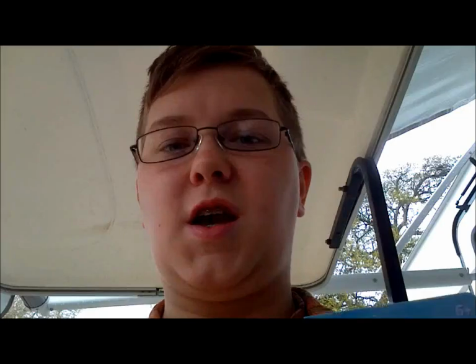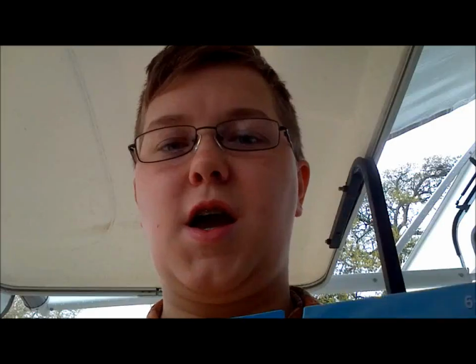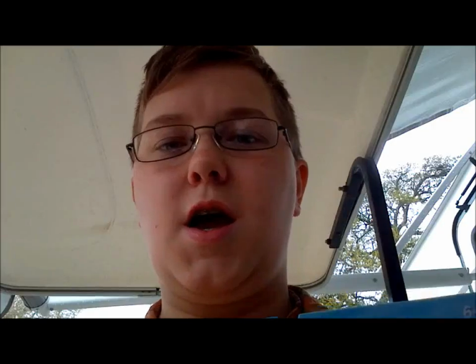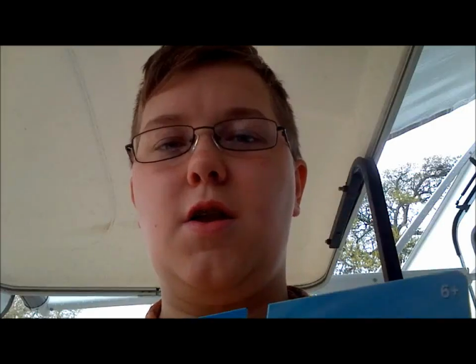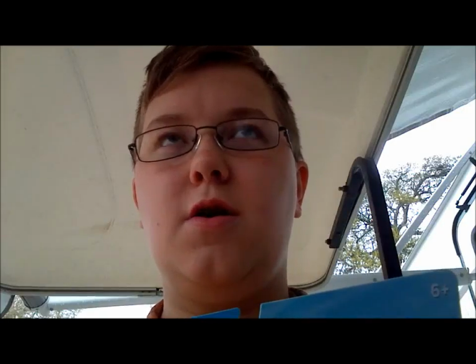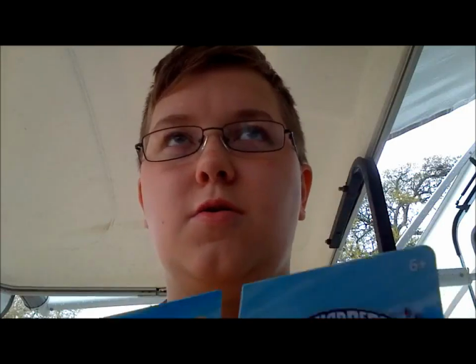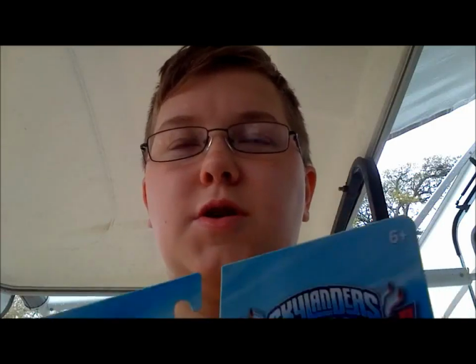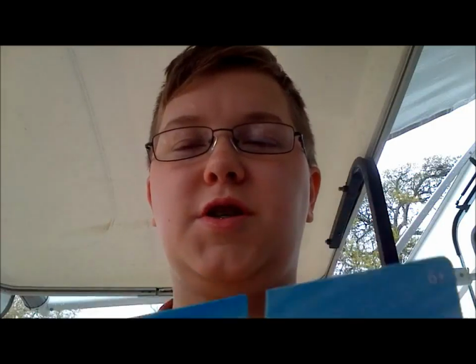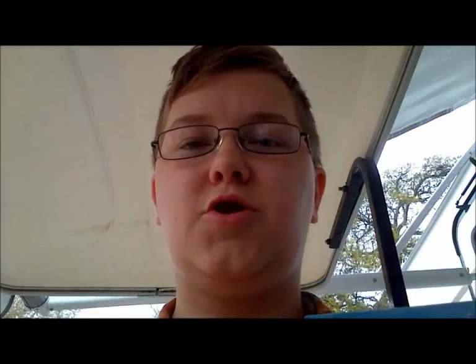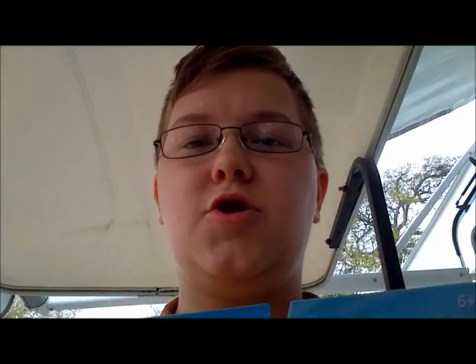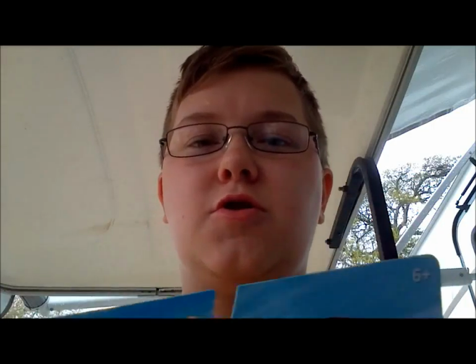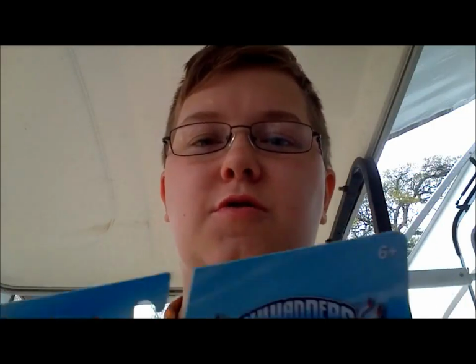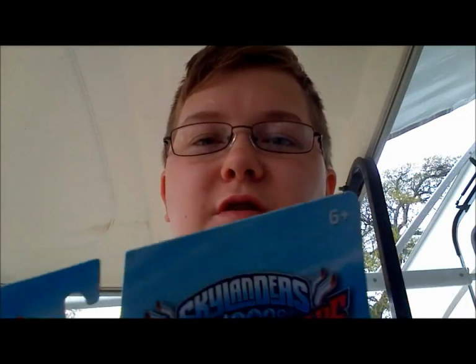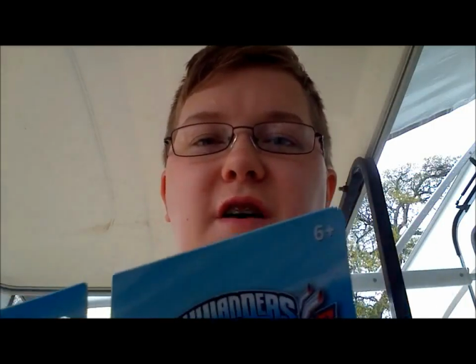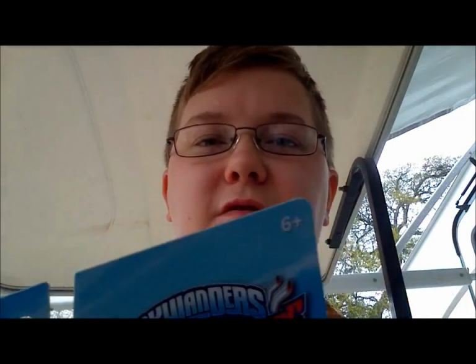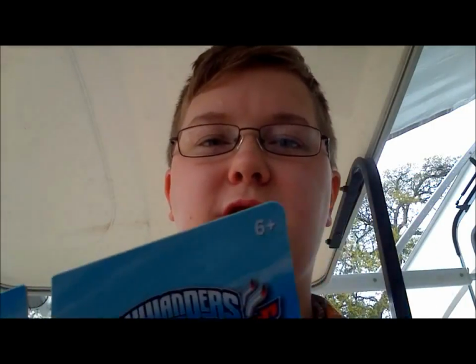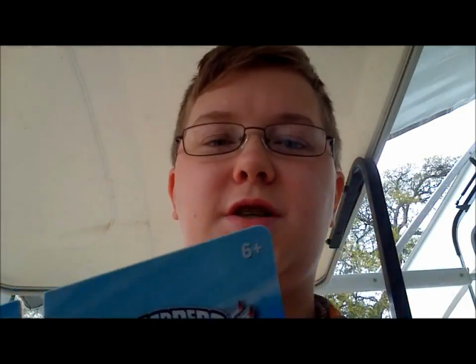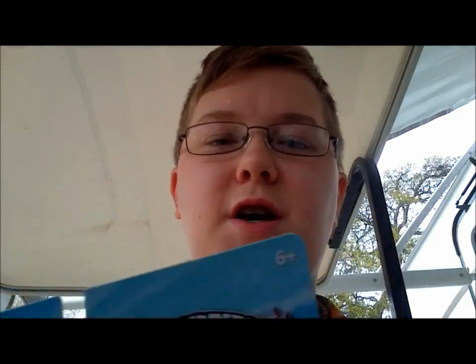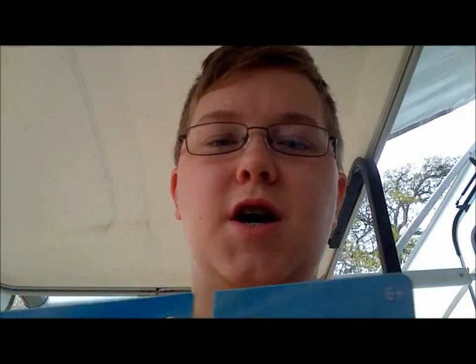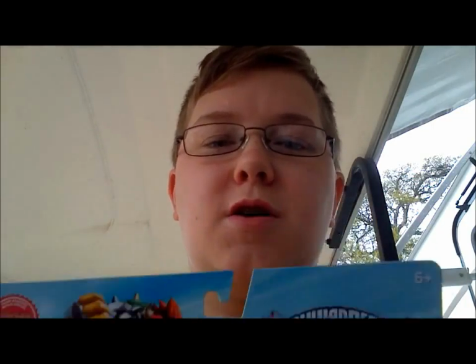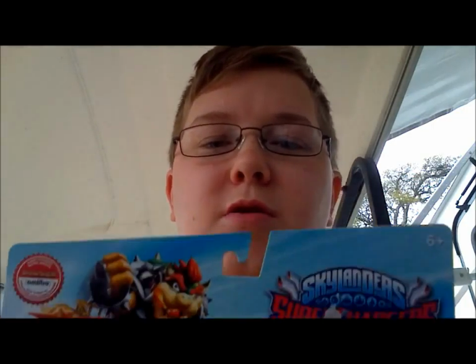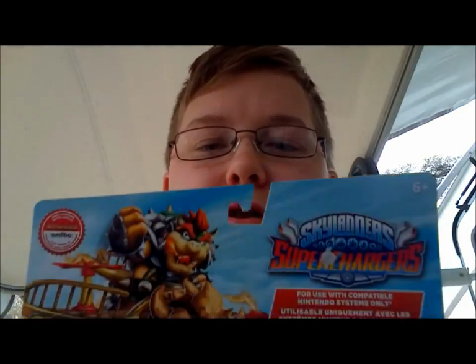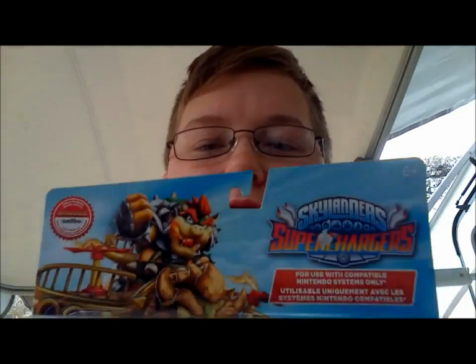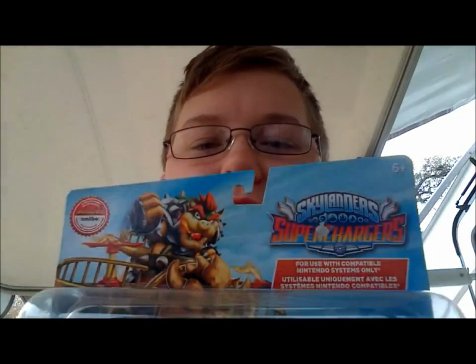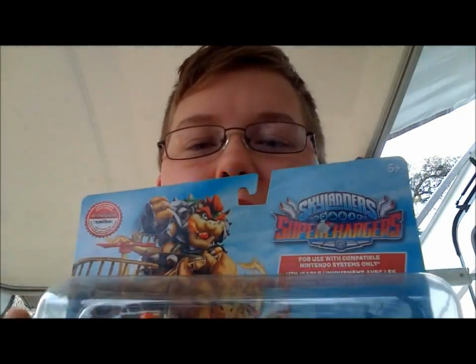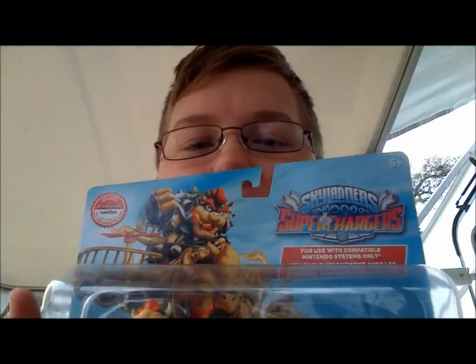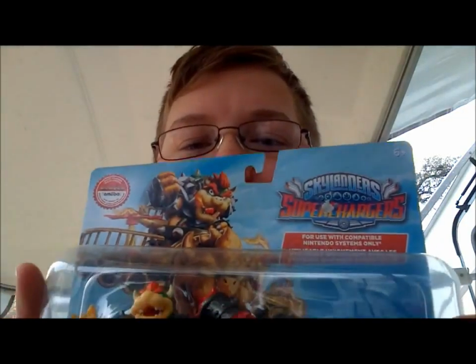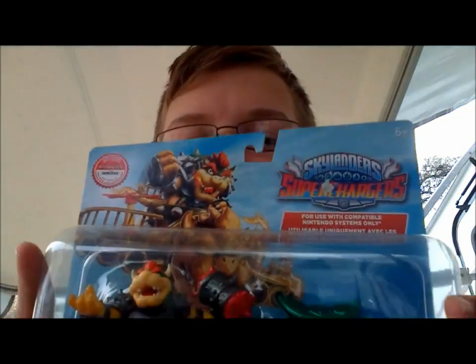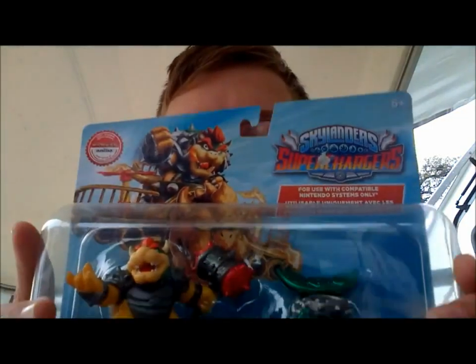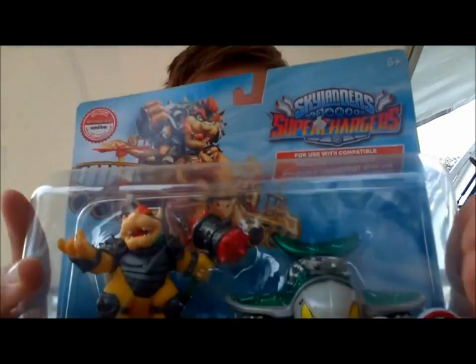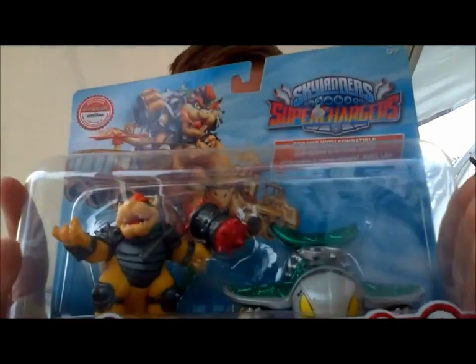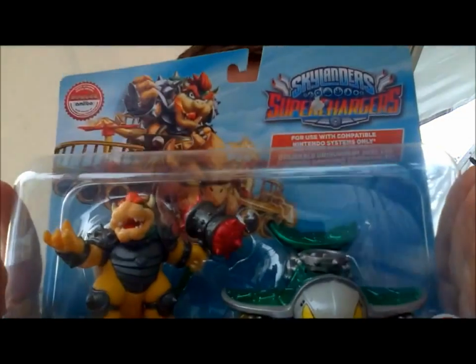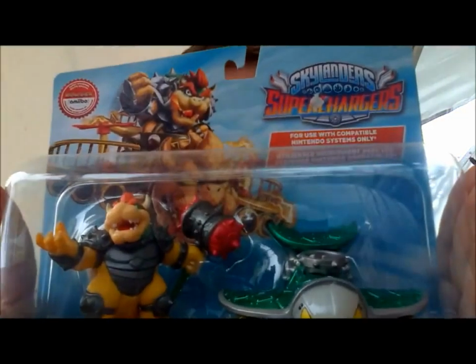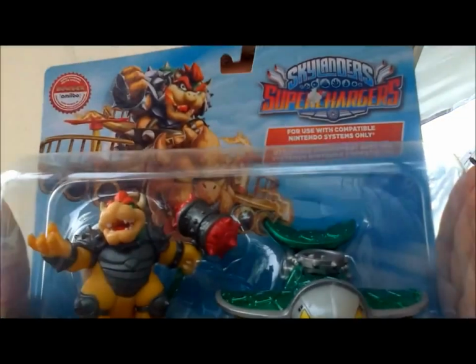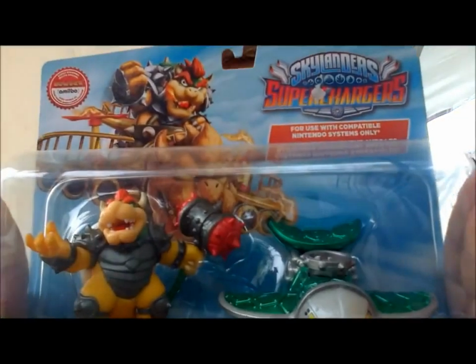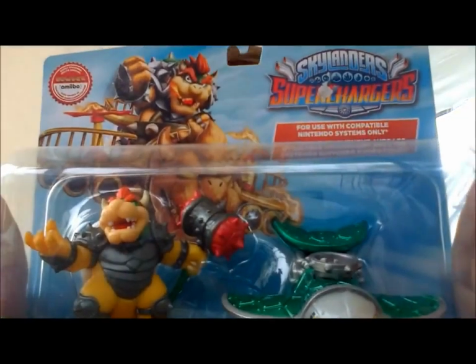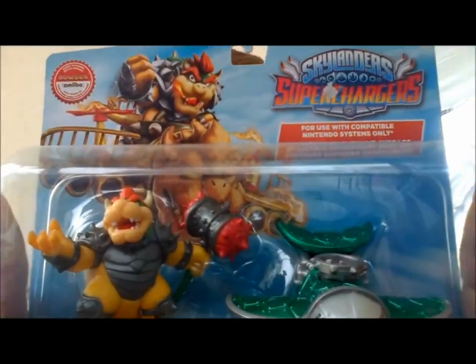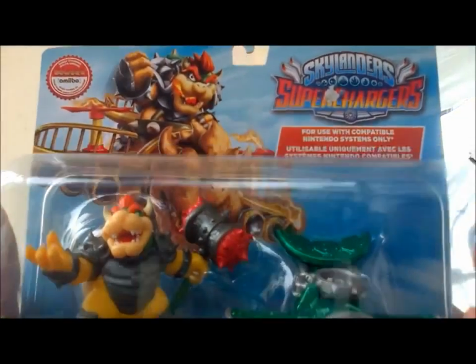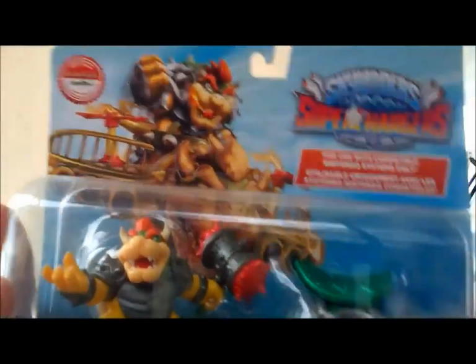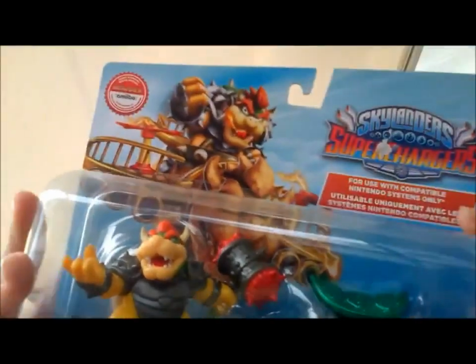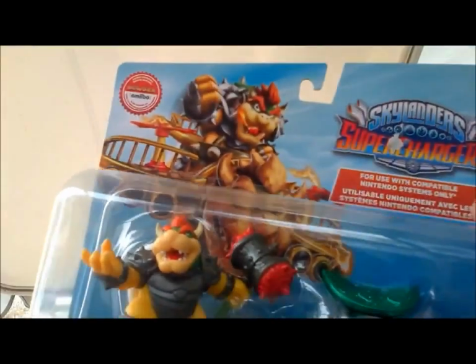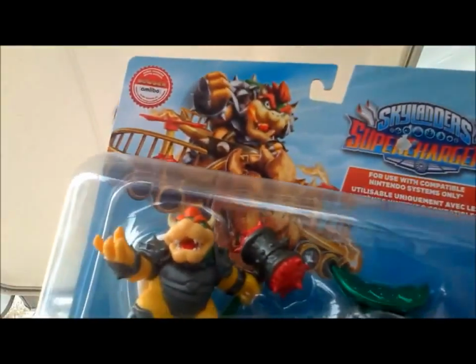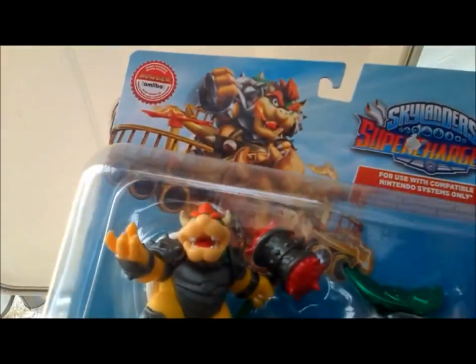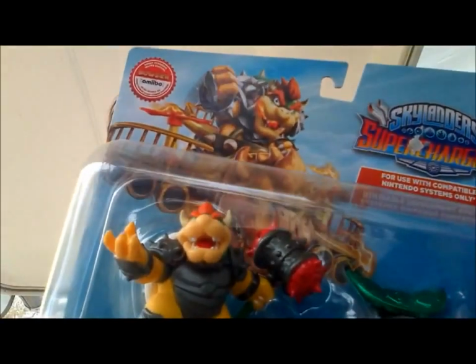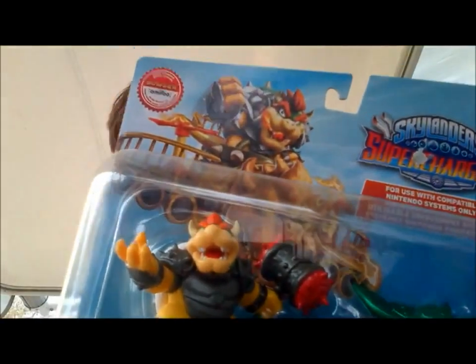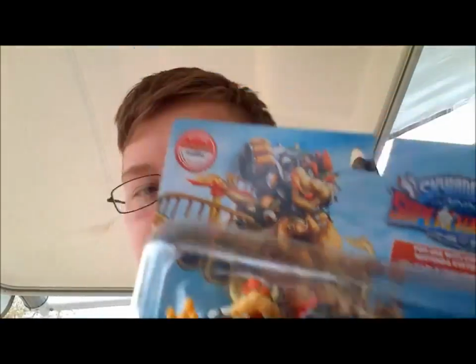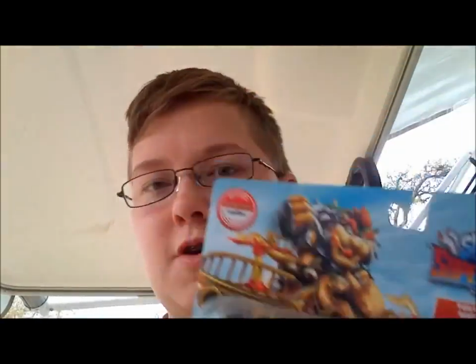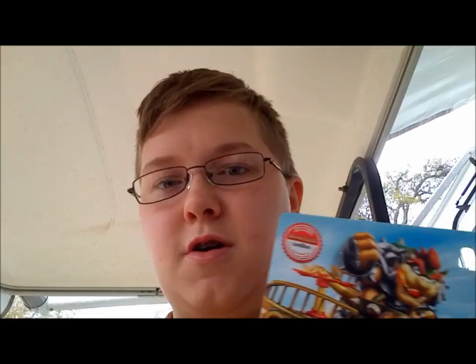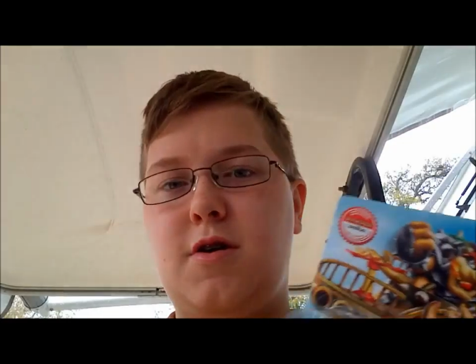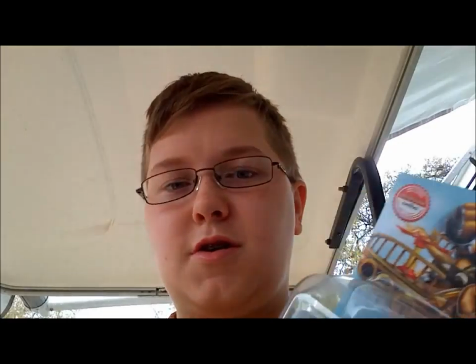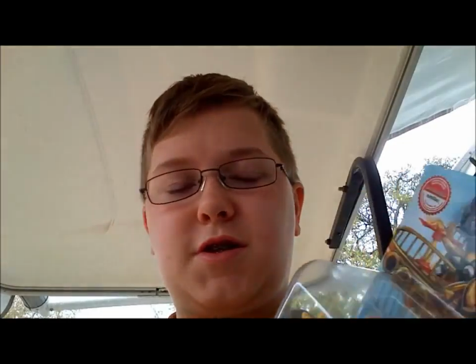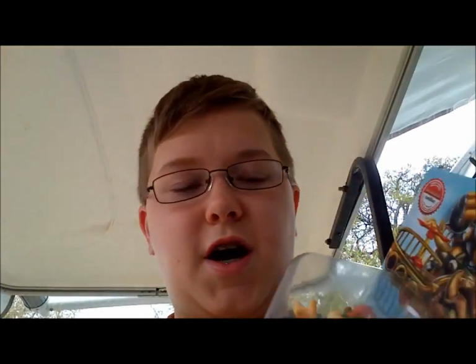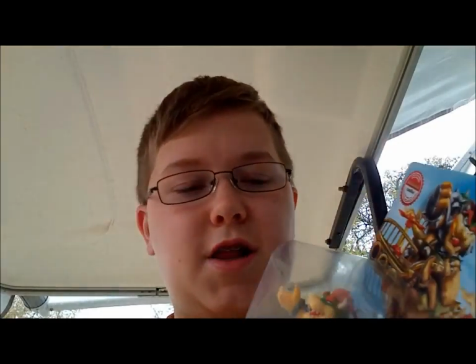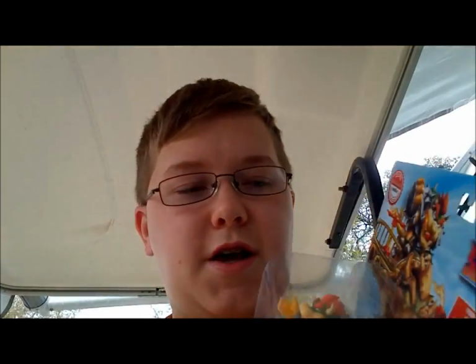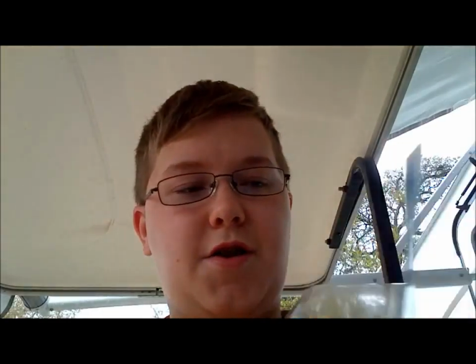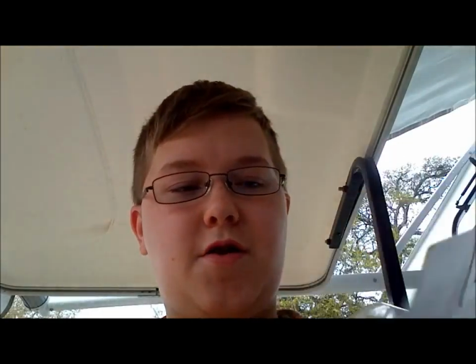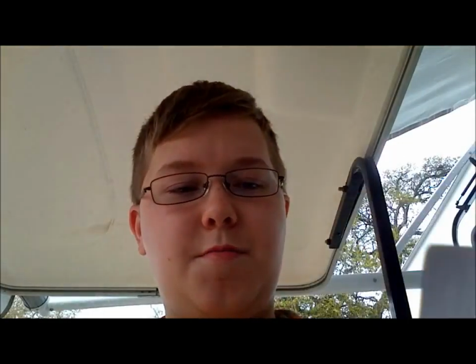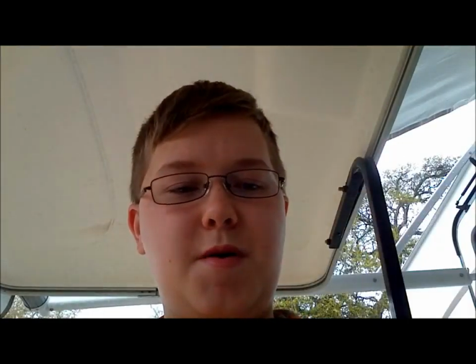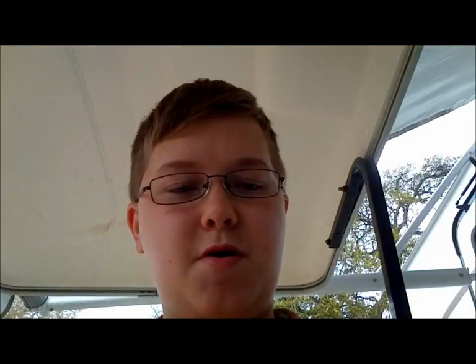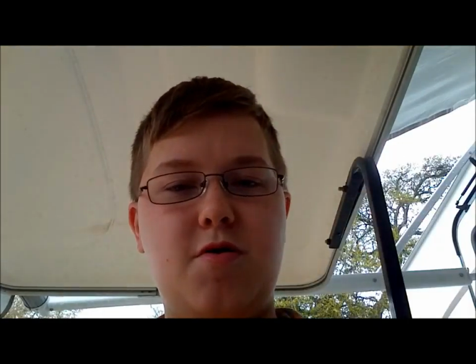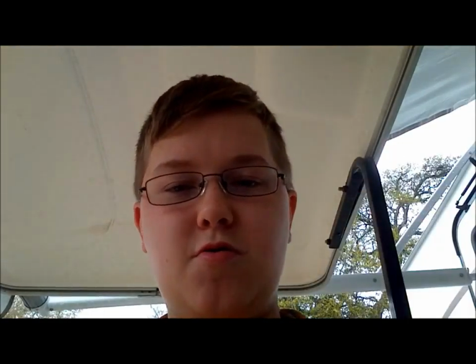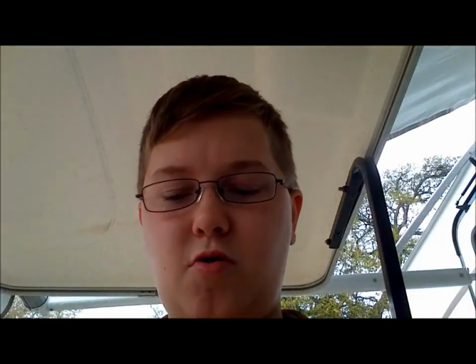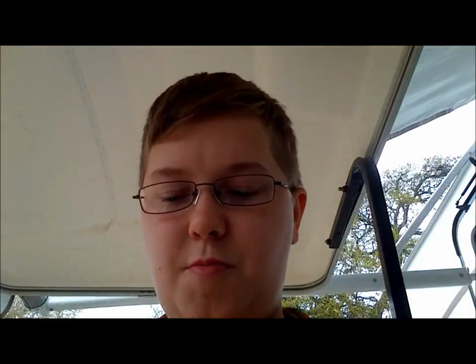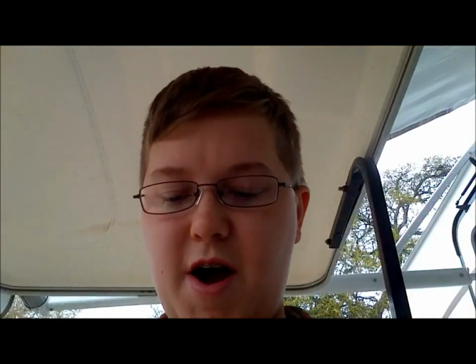Hello, this is Joseph Davis. Welcome to my unboxing video — the Hammerslam Bowser Skylander Amiibo Dual Pack.